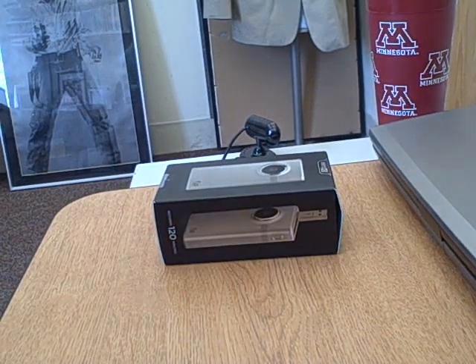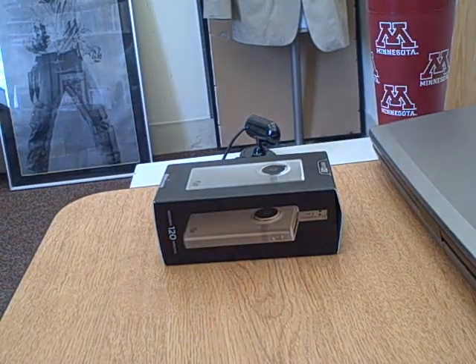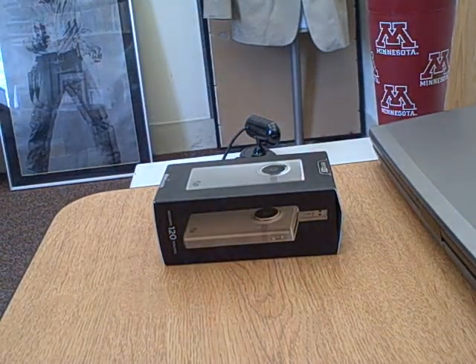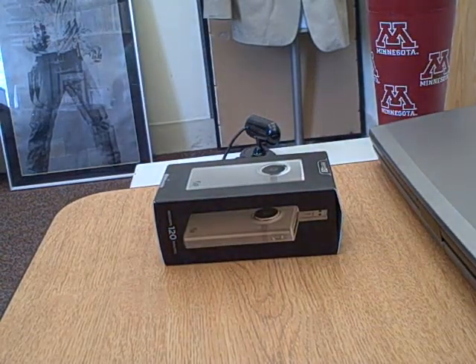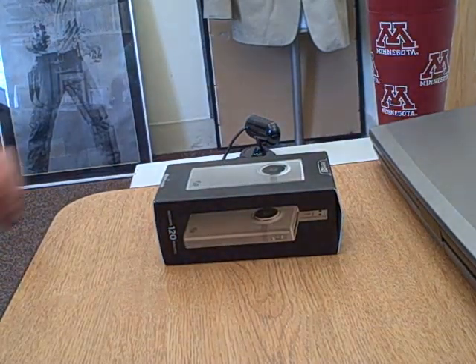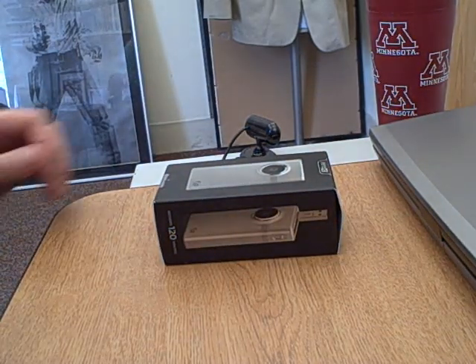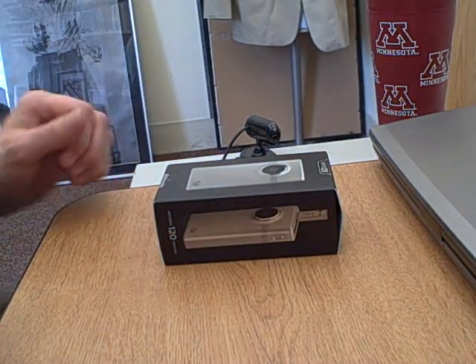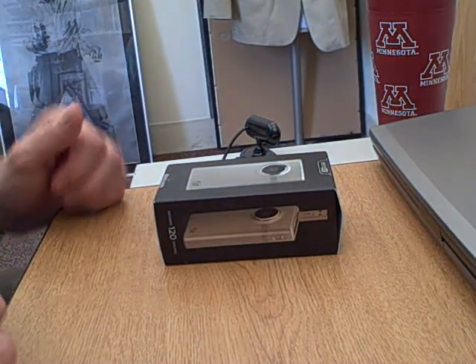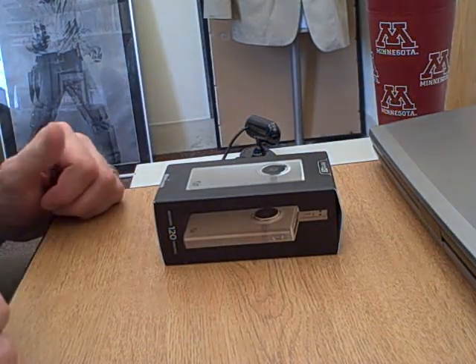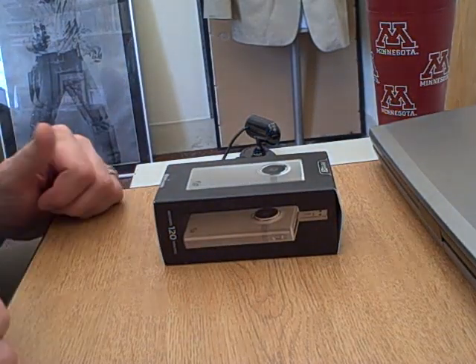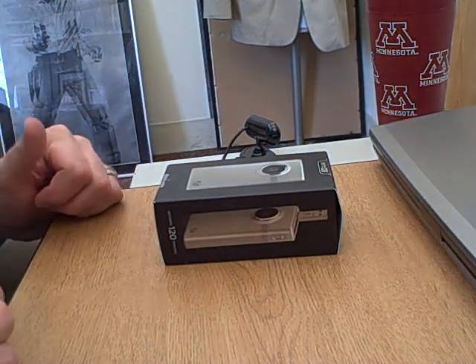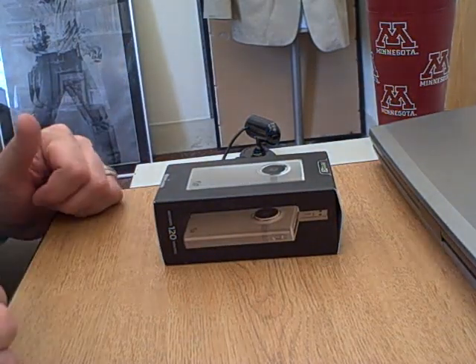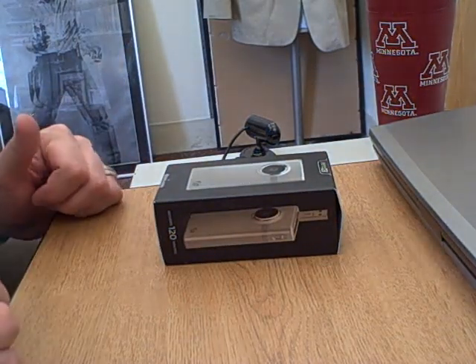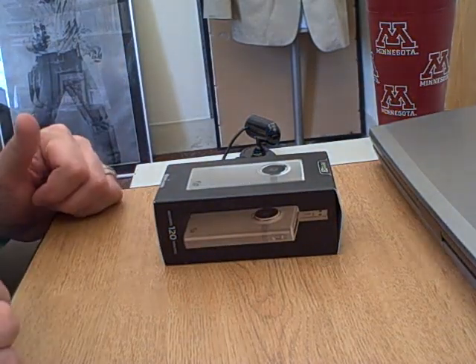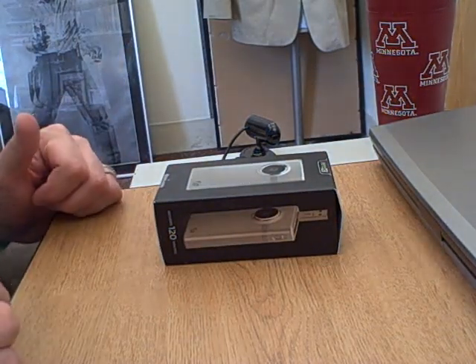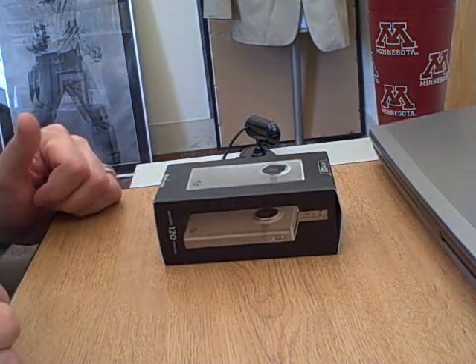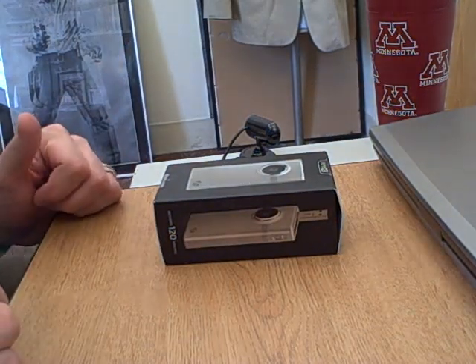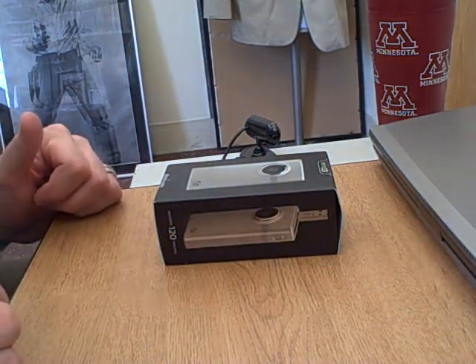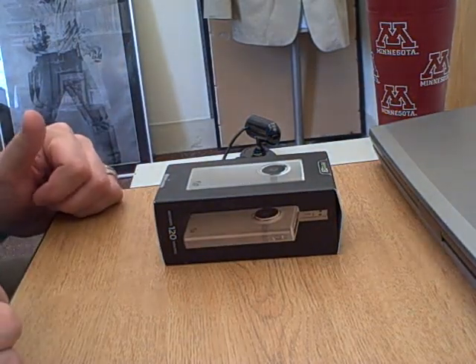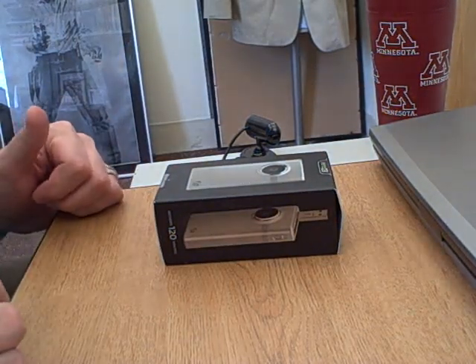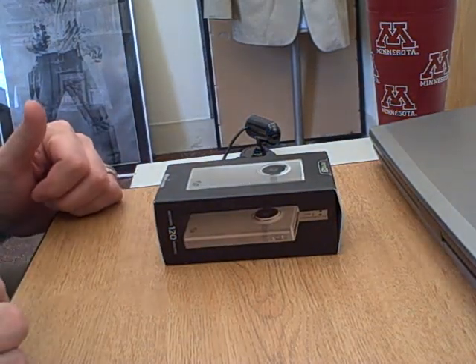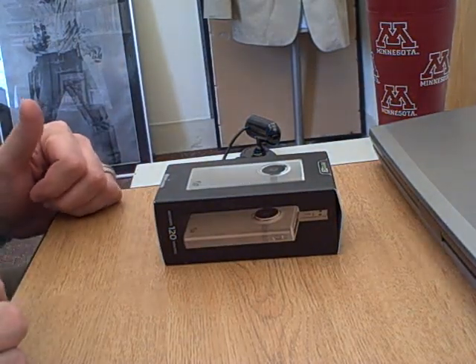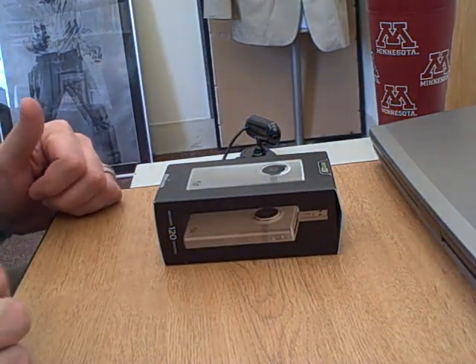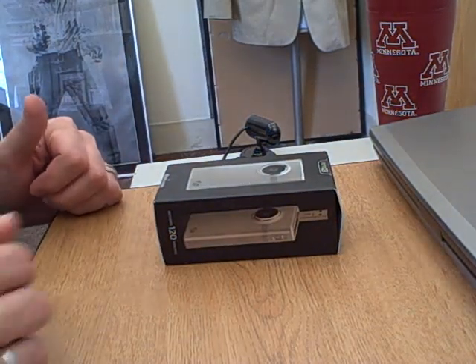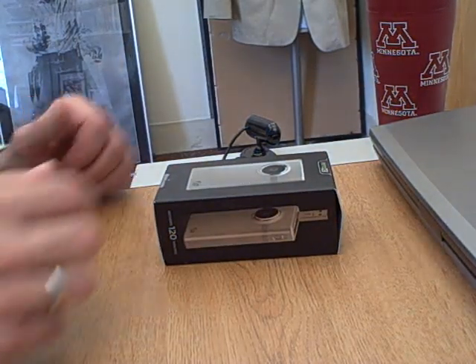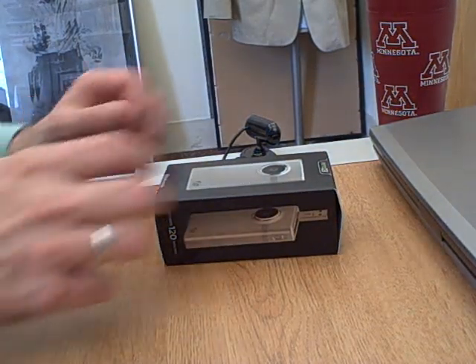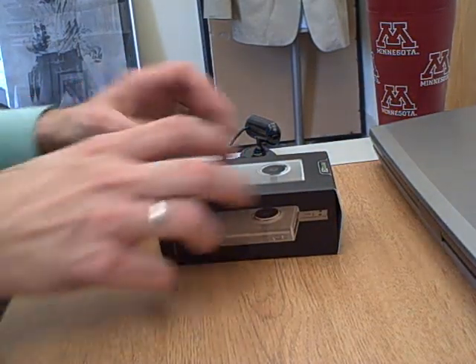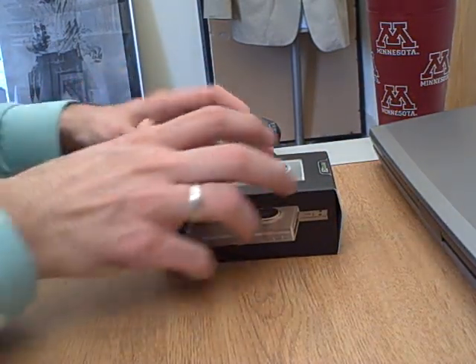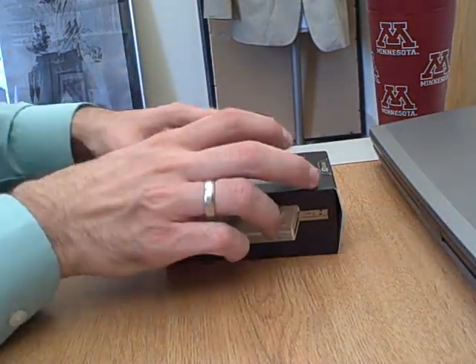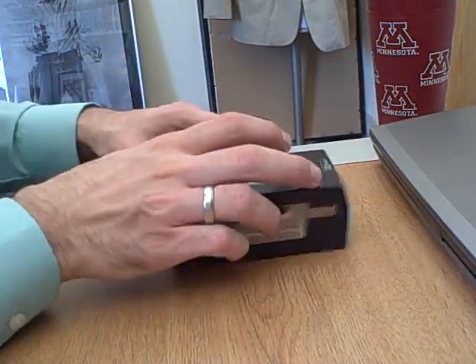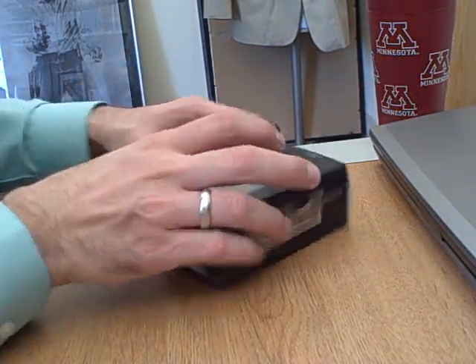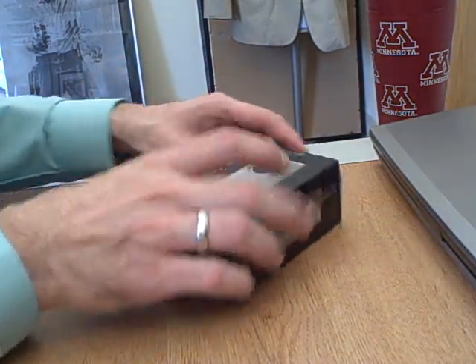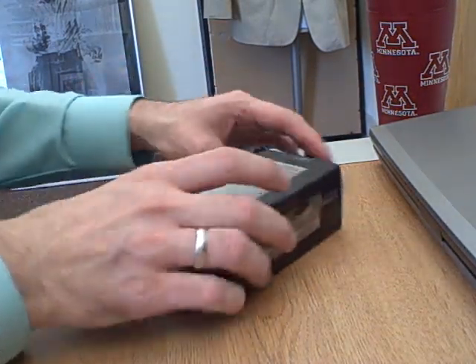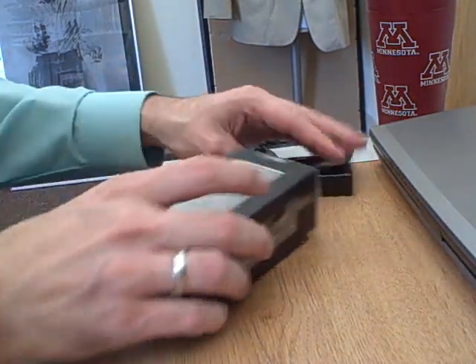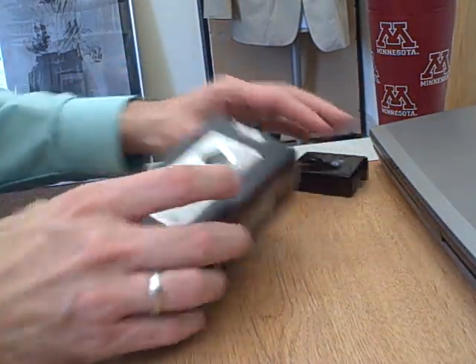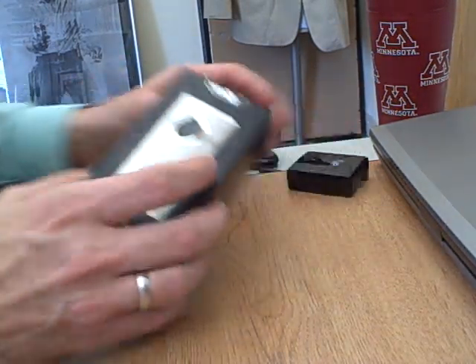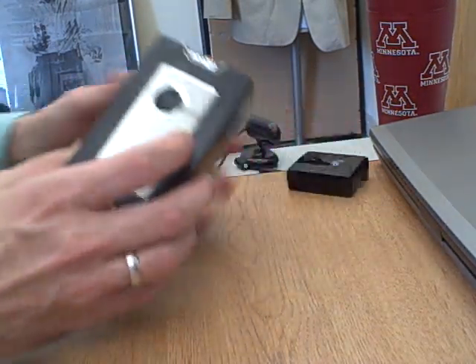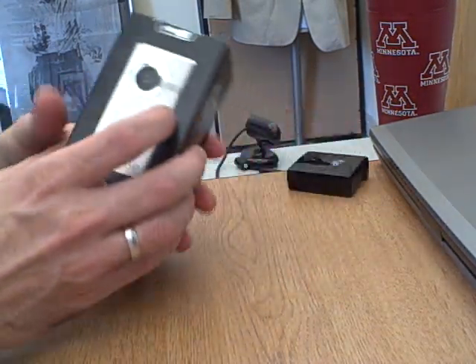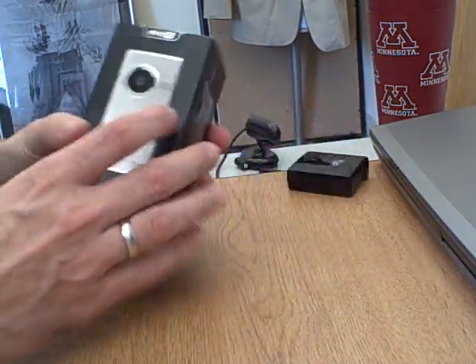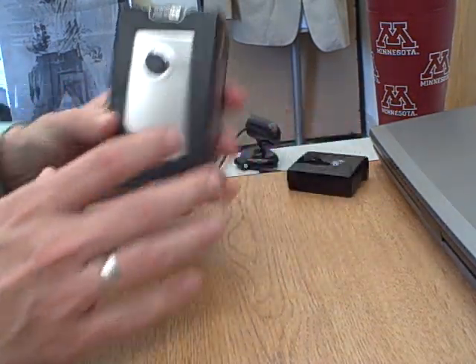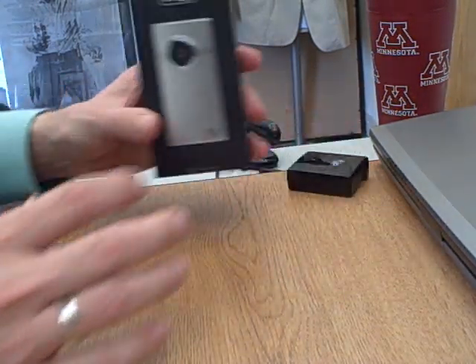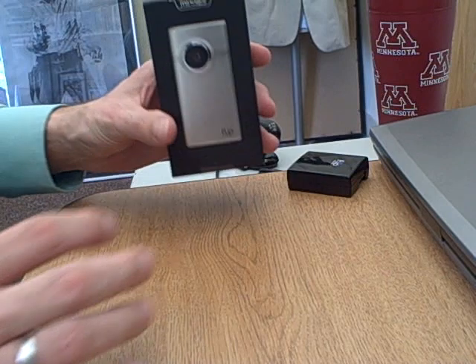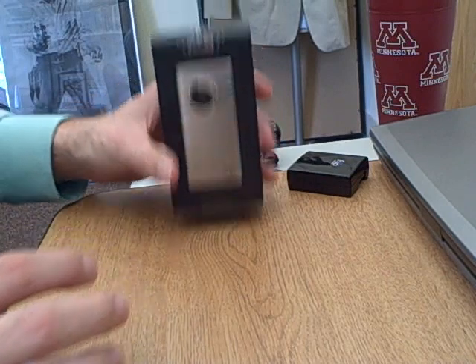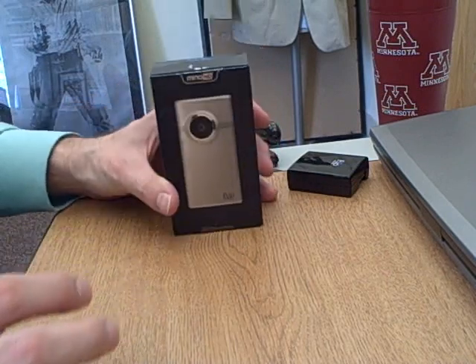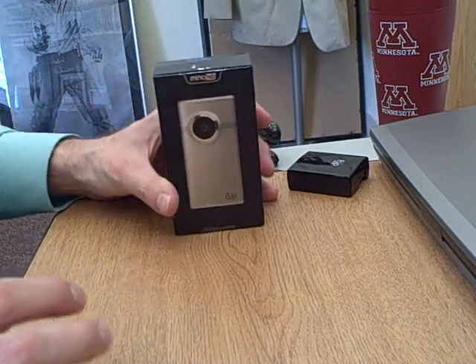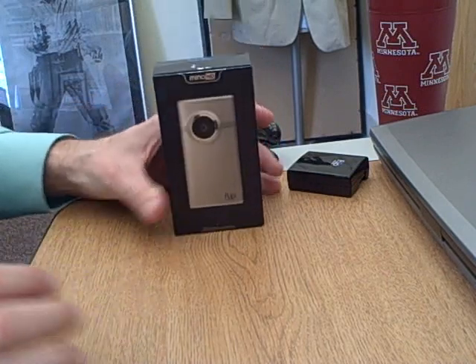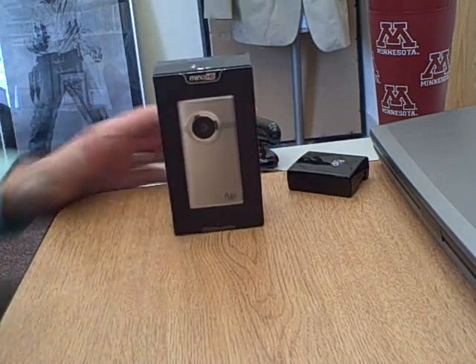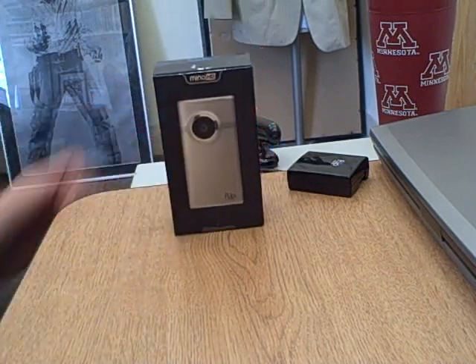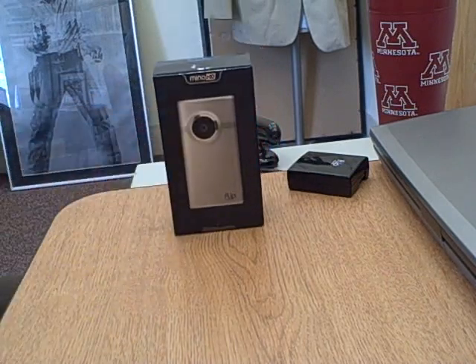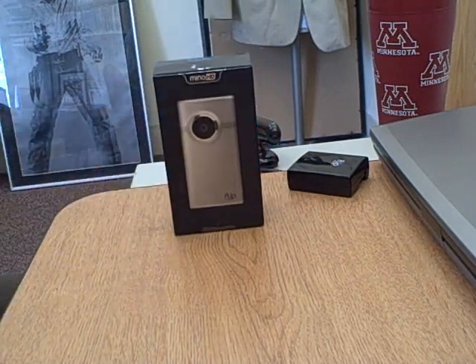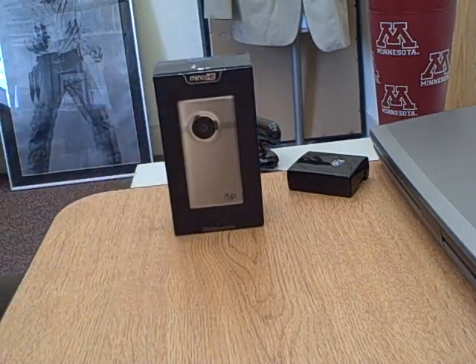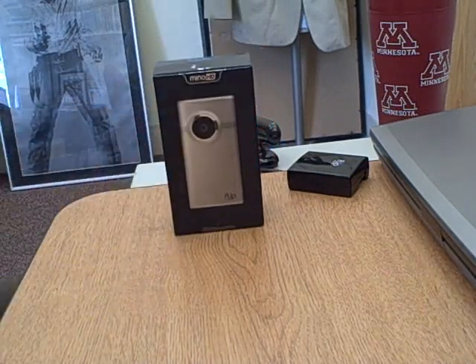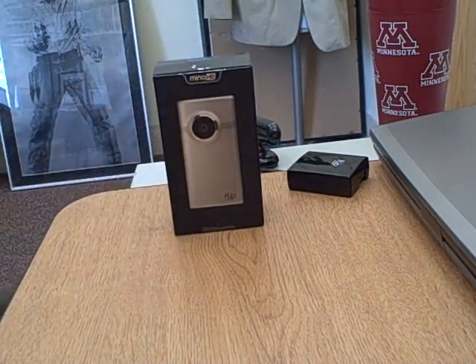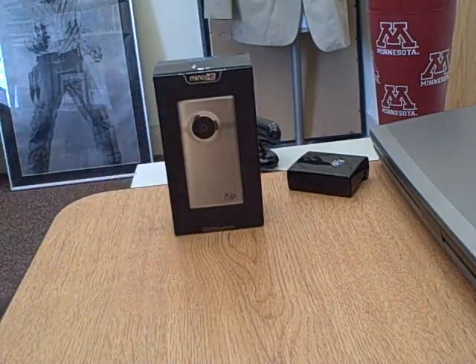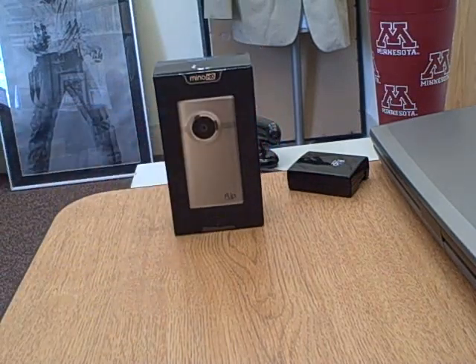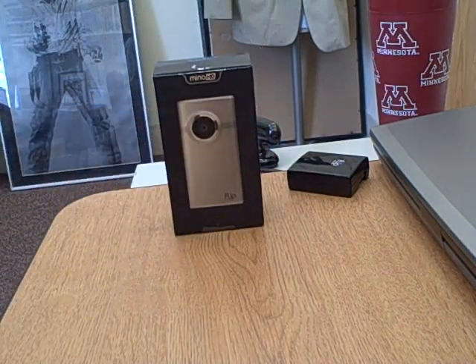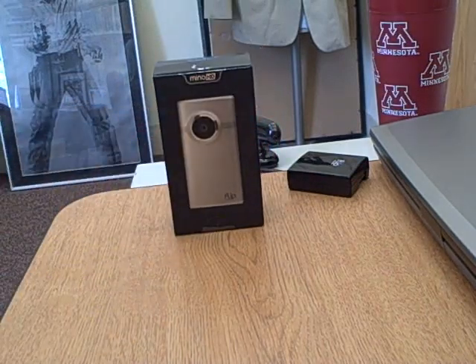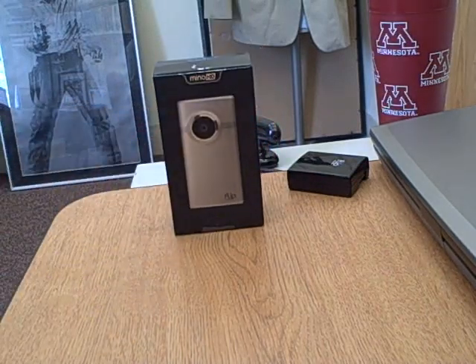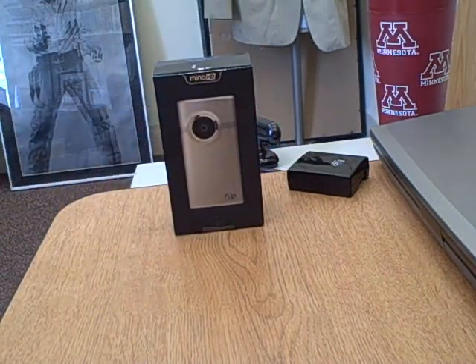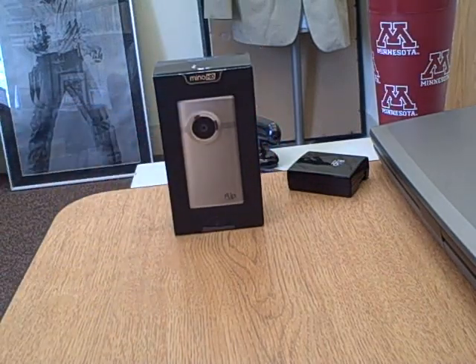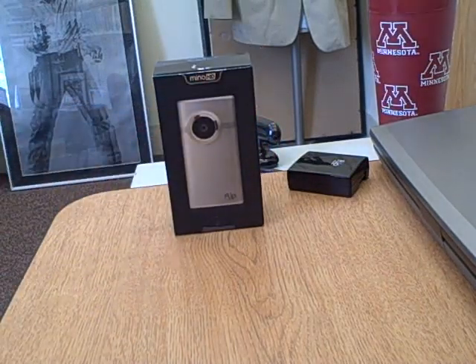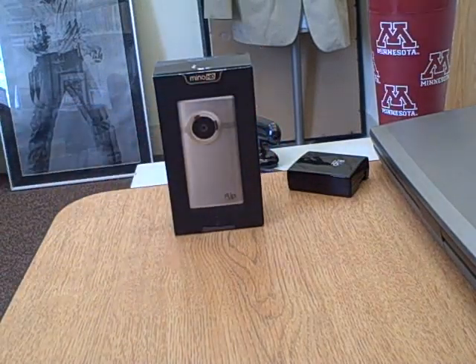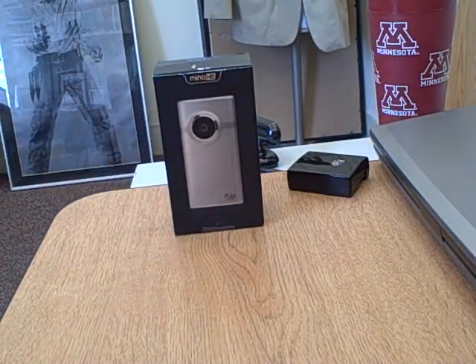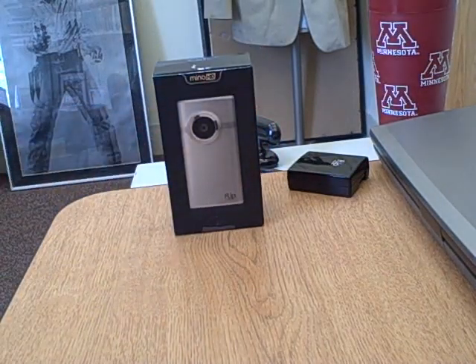Hey everybody, it's Jeff. I'm going to give you a quick one-two on the flip video camera. So when you get it first, you'll see it in a box like this.